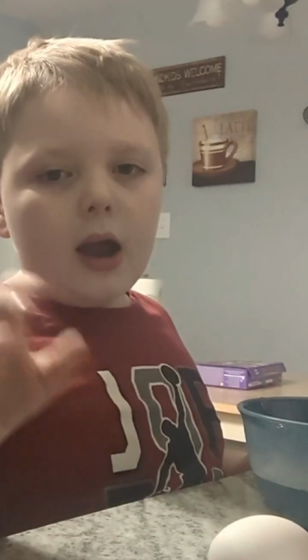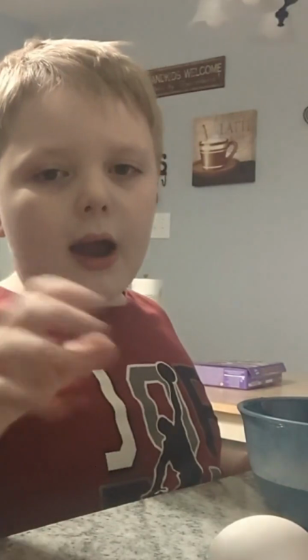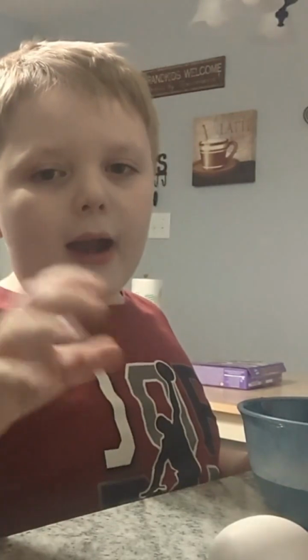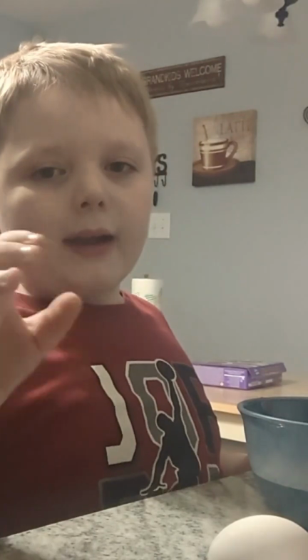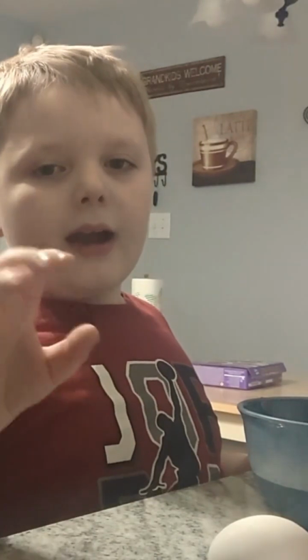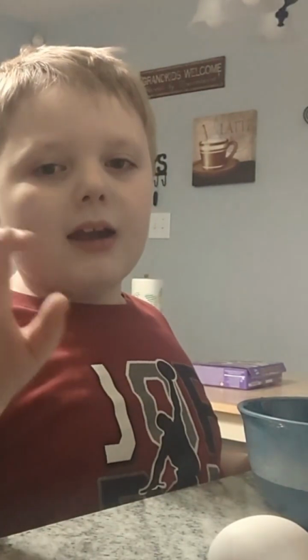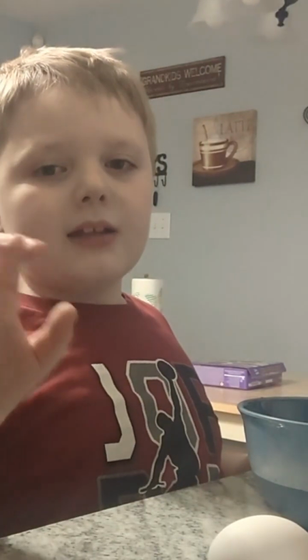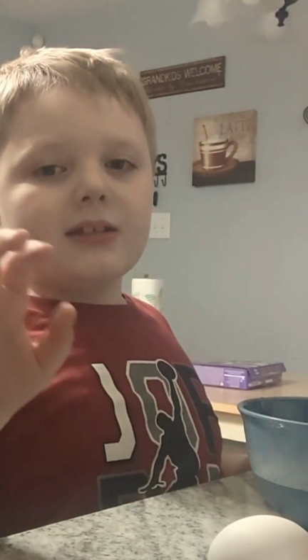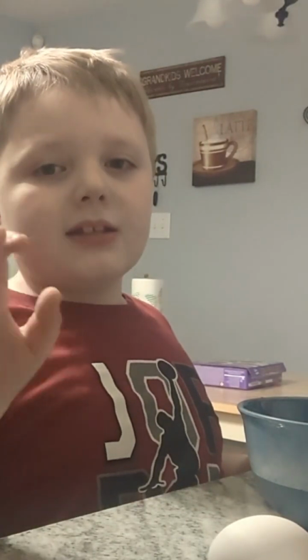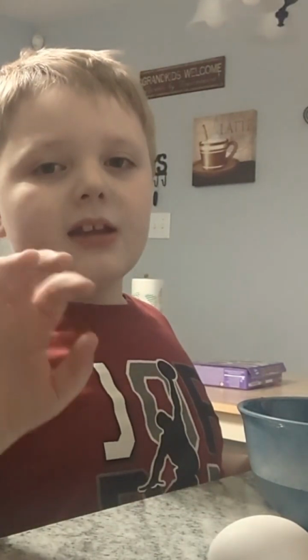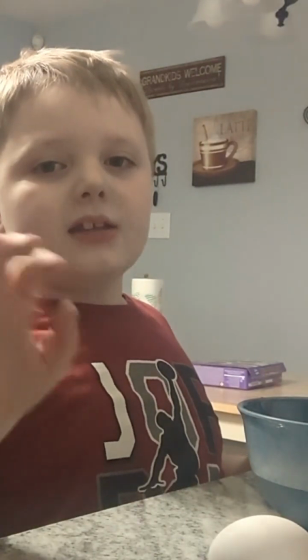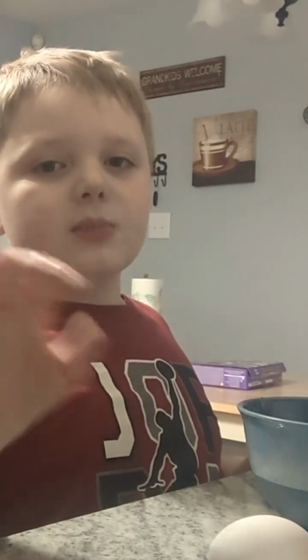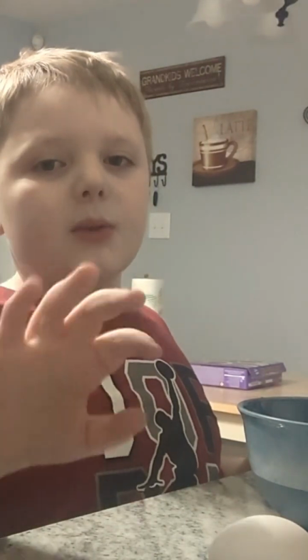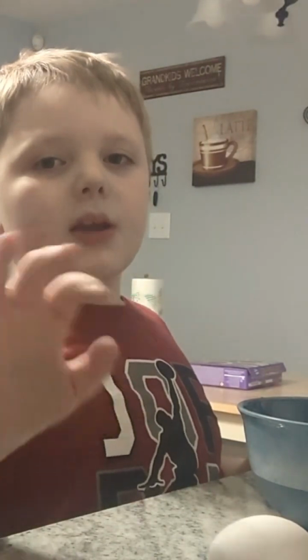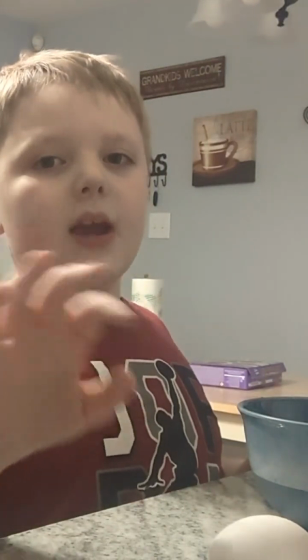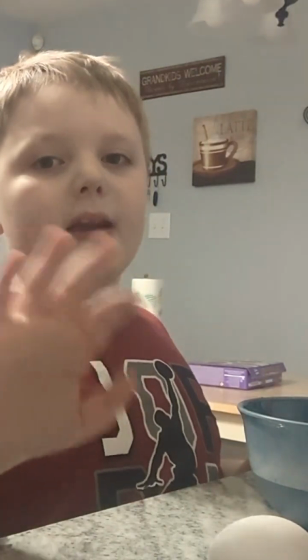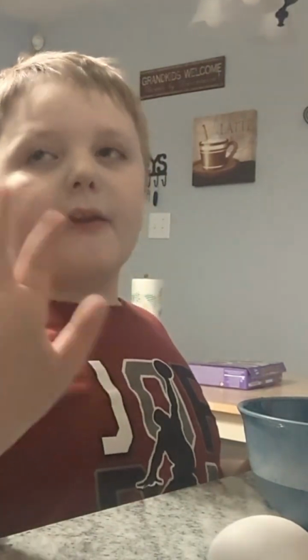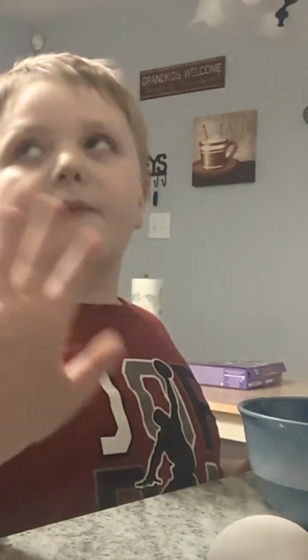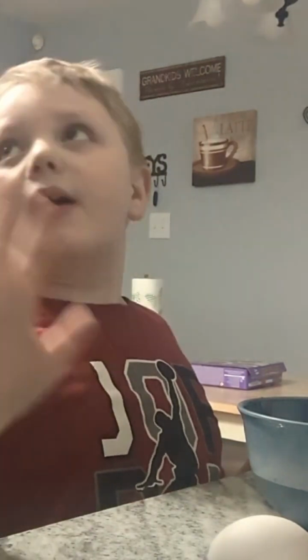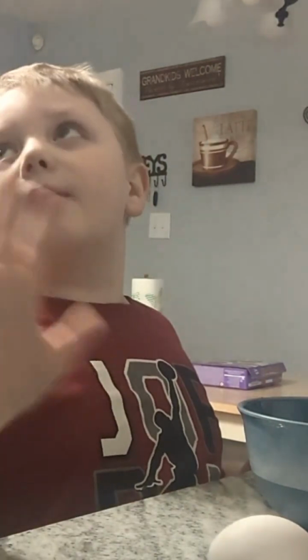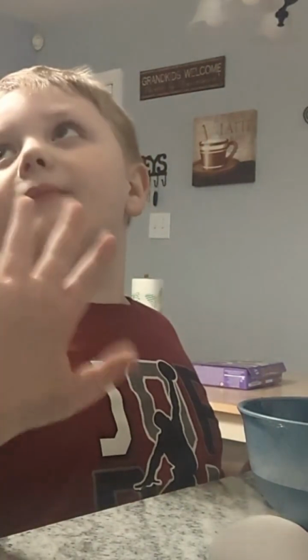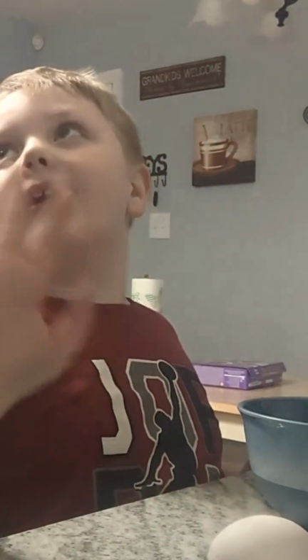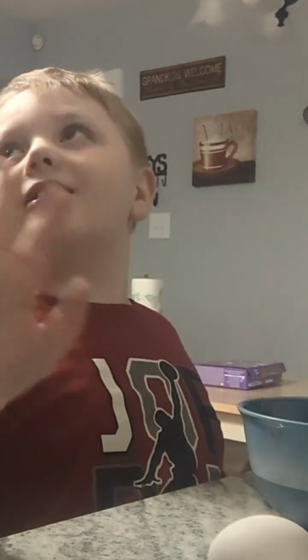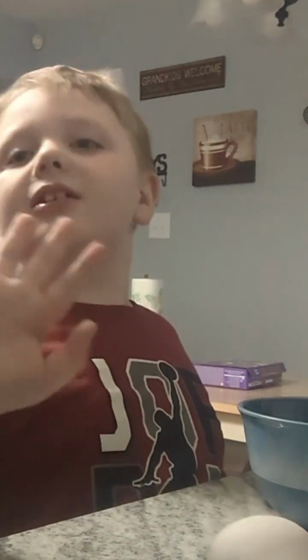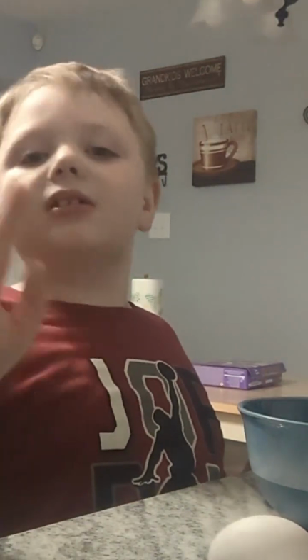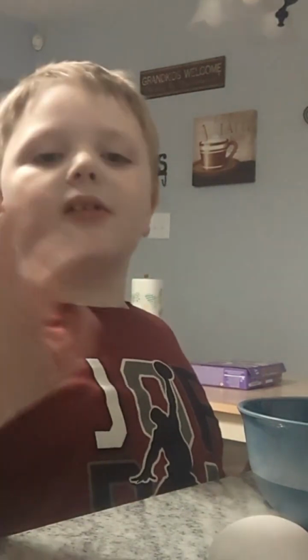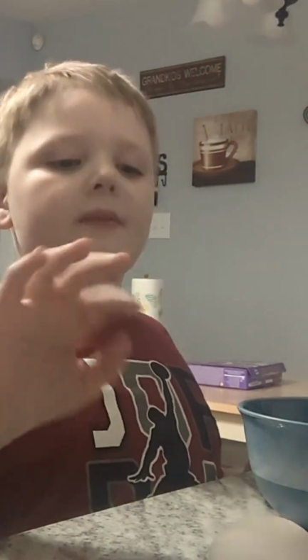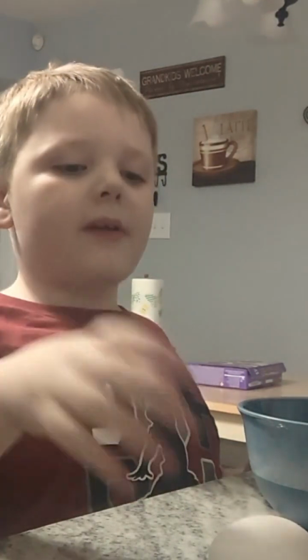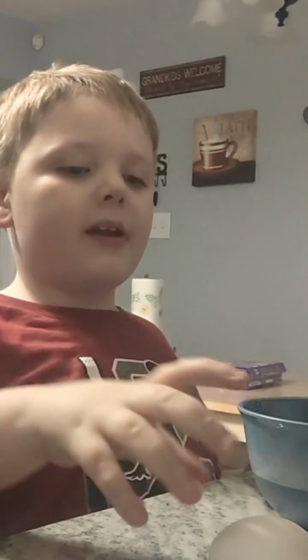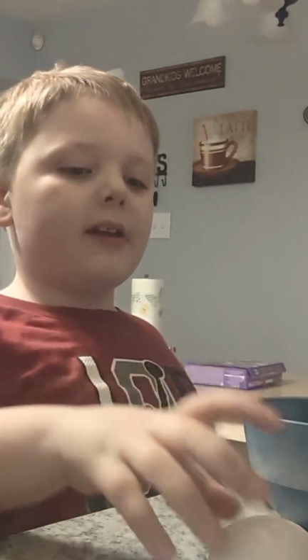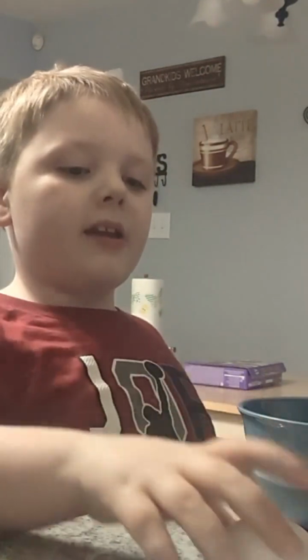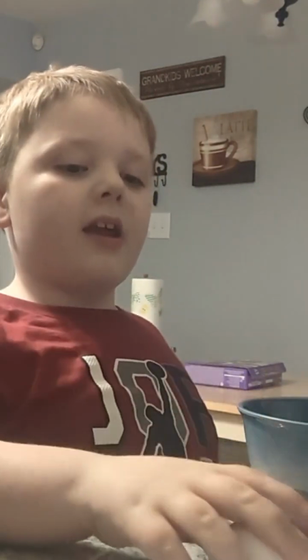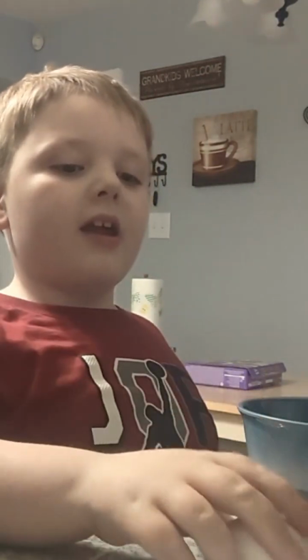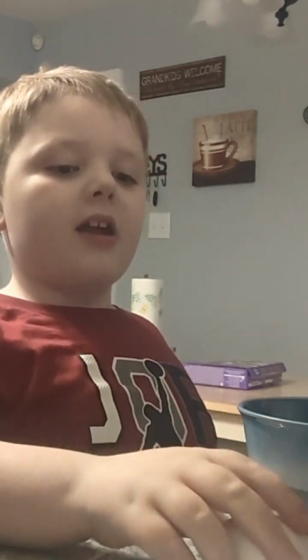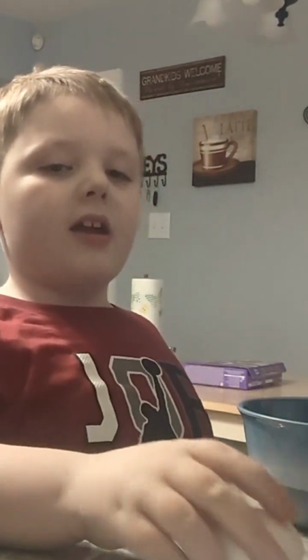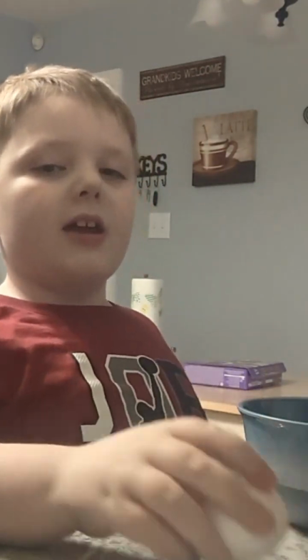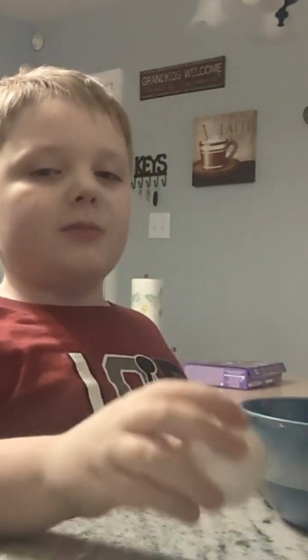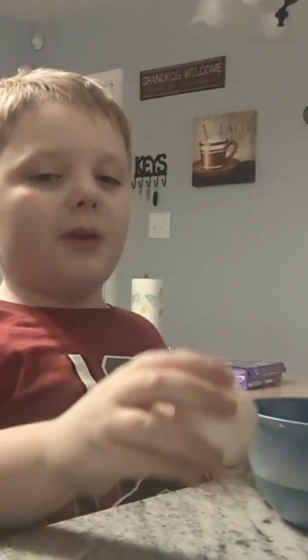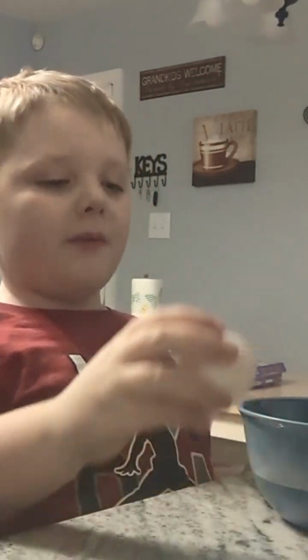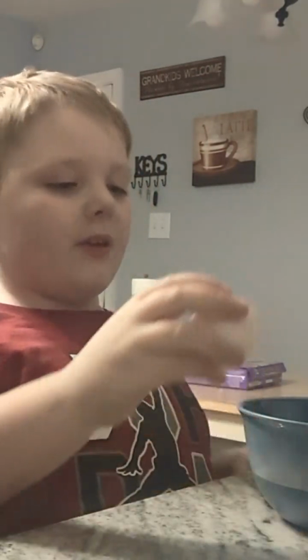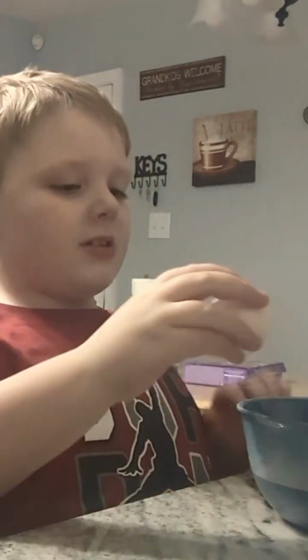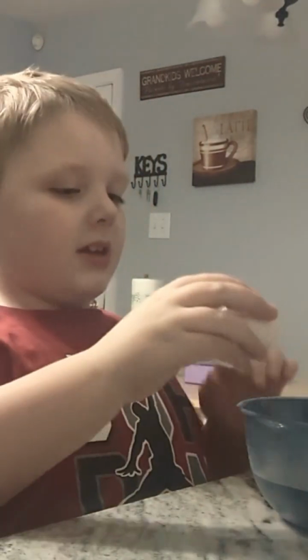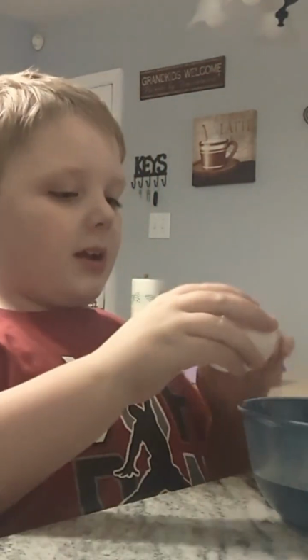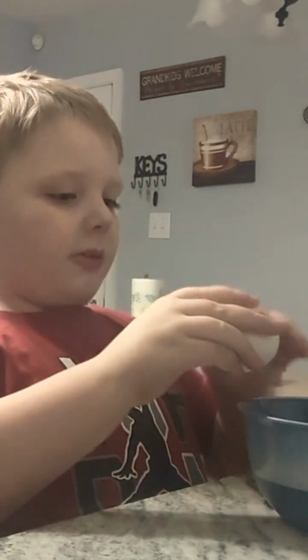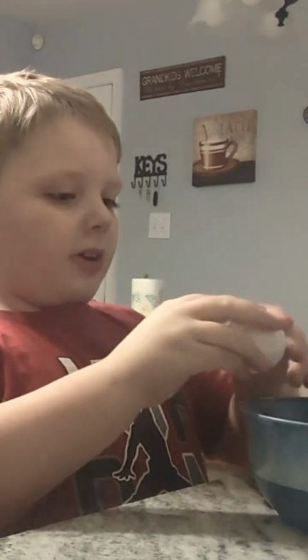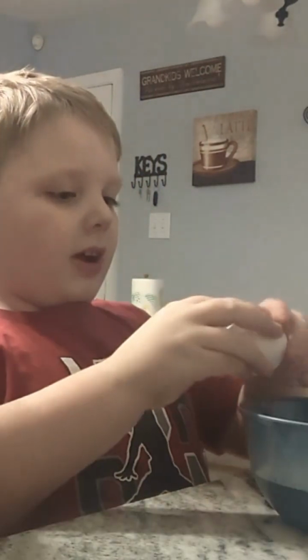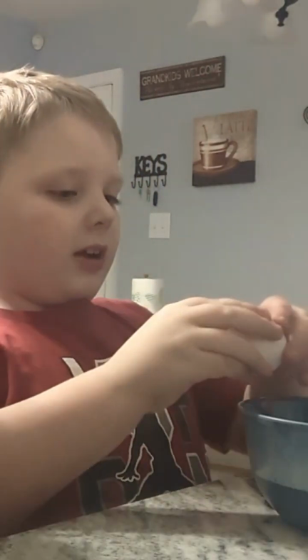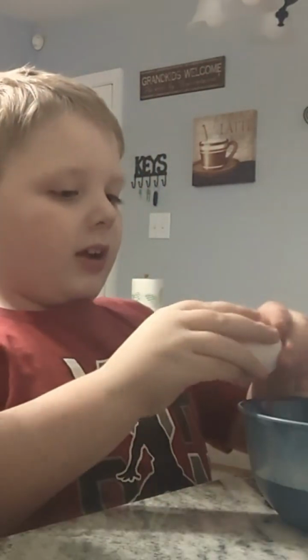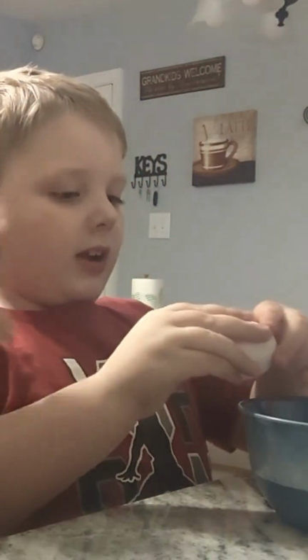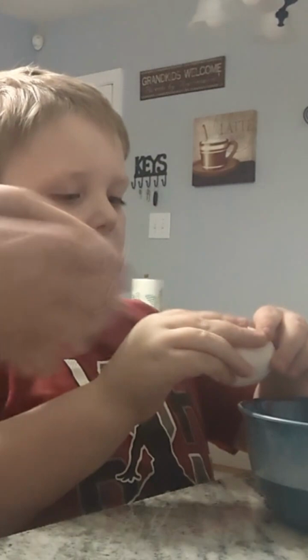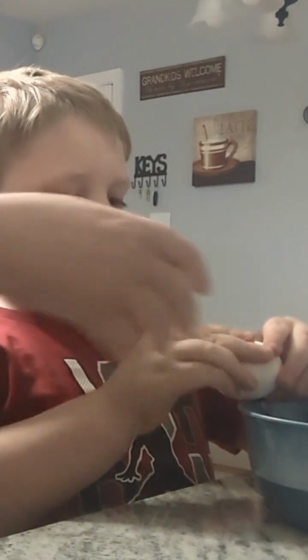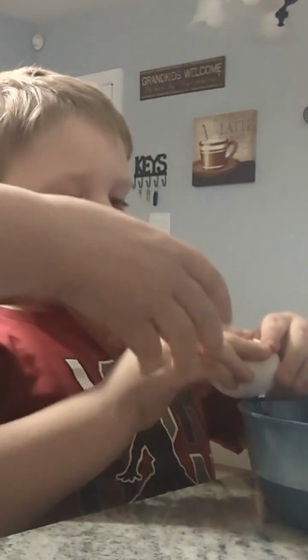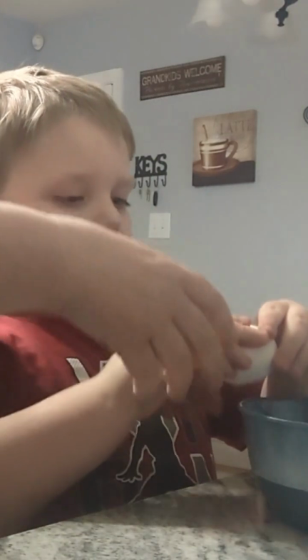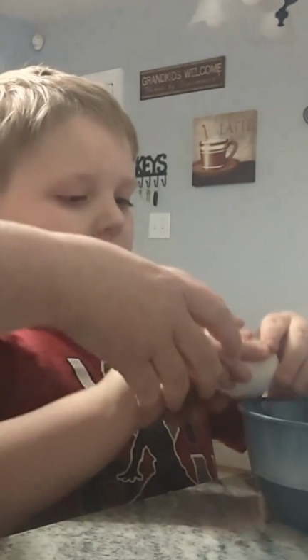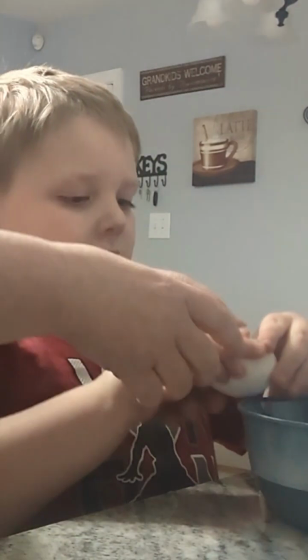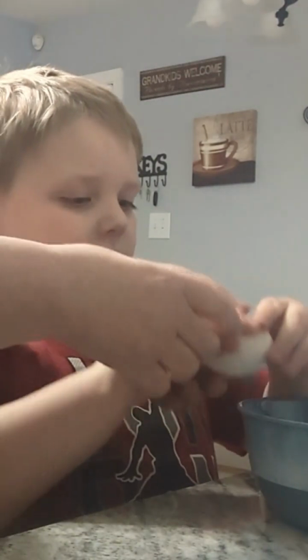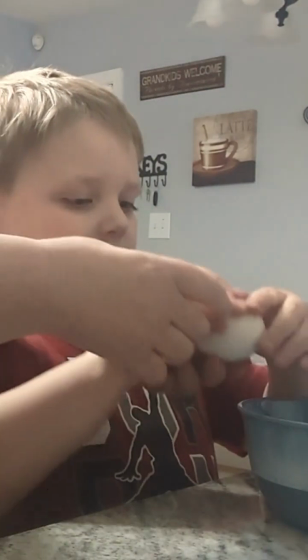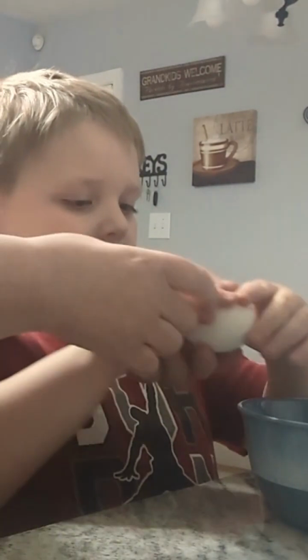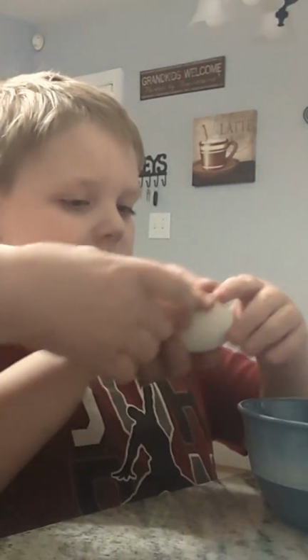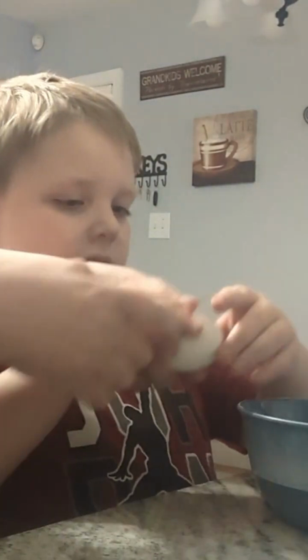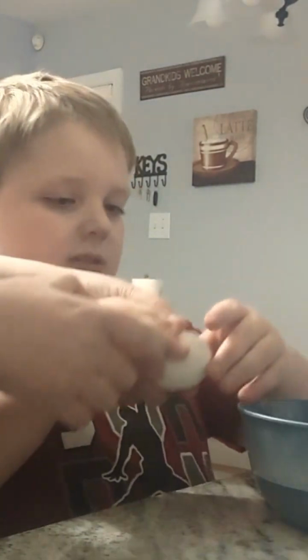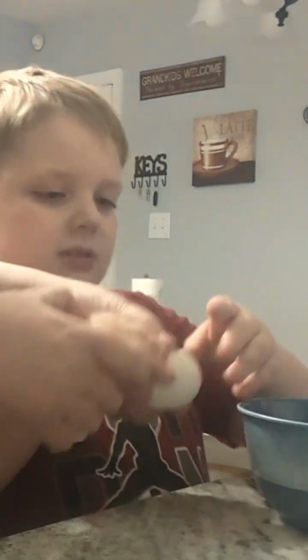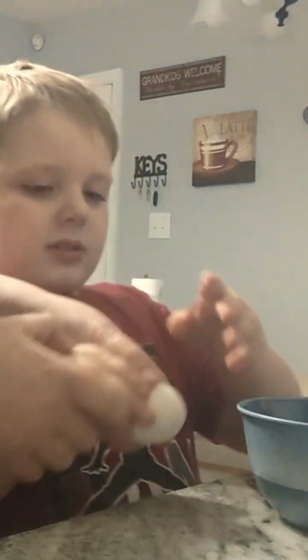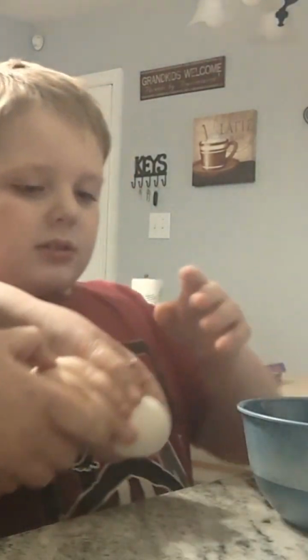Hi guys, it's me Aiden from Bensers with Aiden. It's my first time cracking eggs. Alright, let's go do it on here.